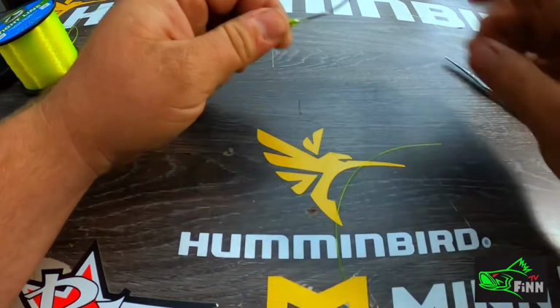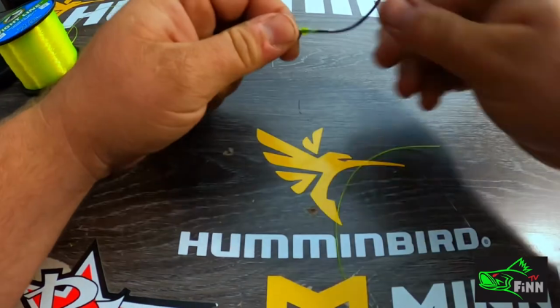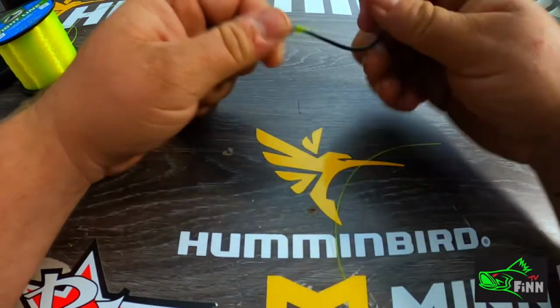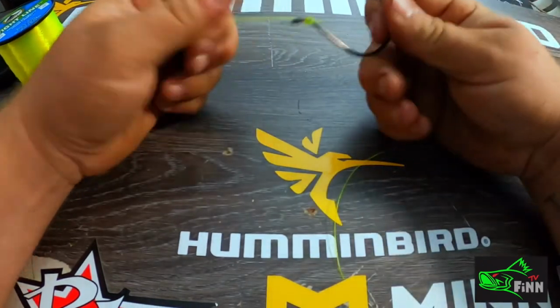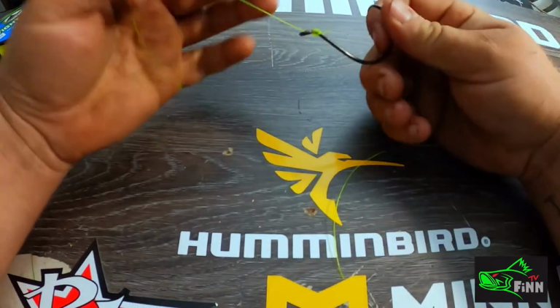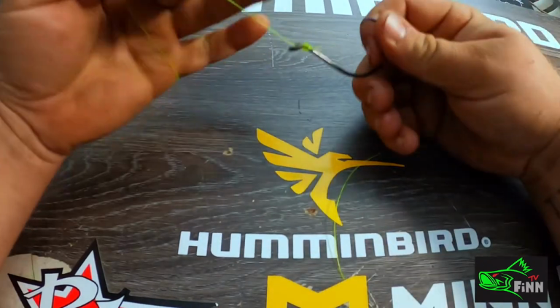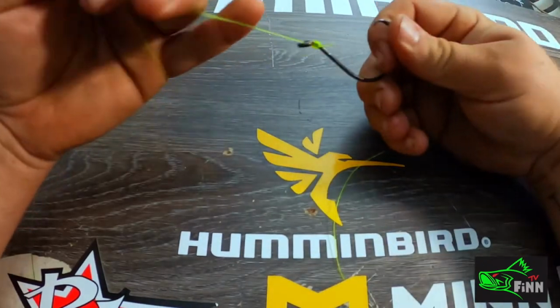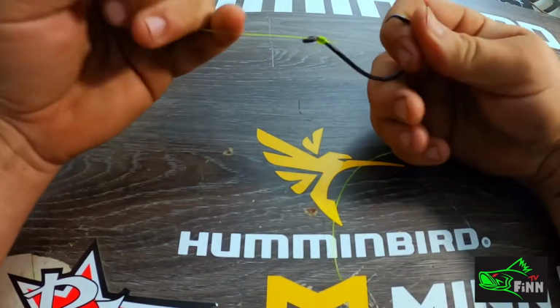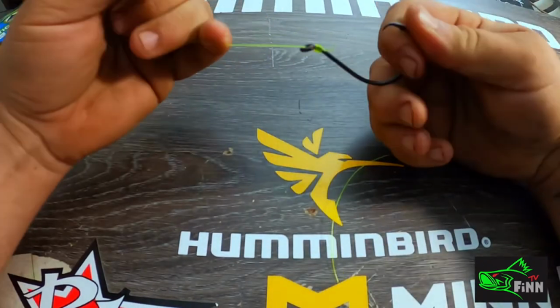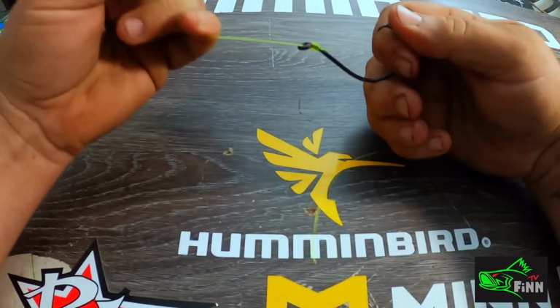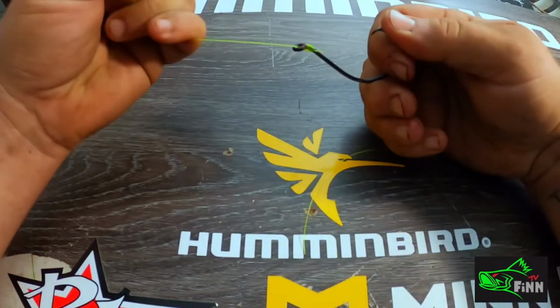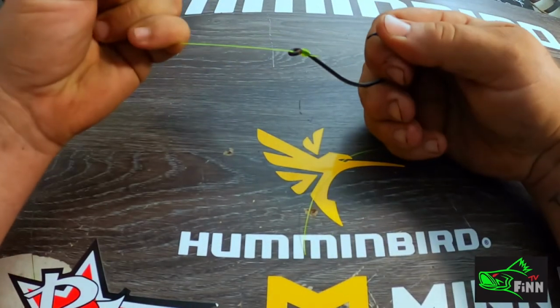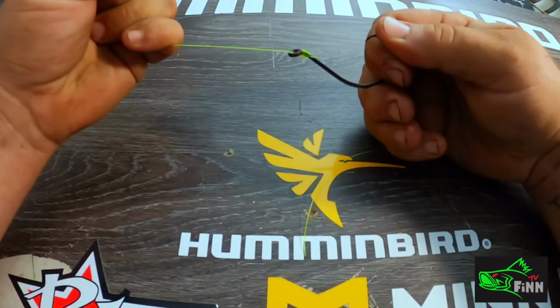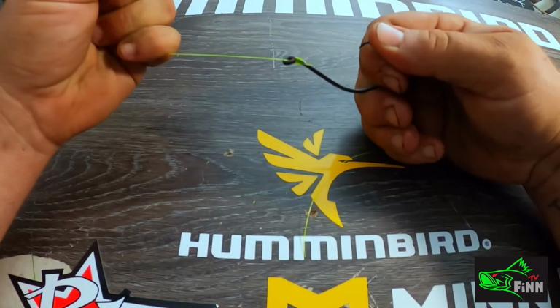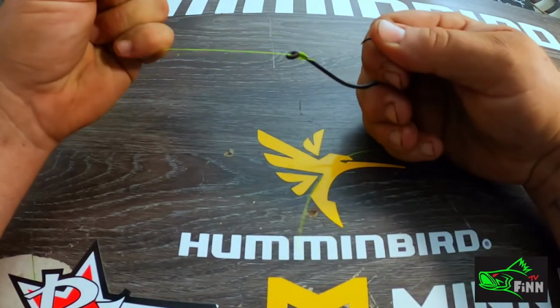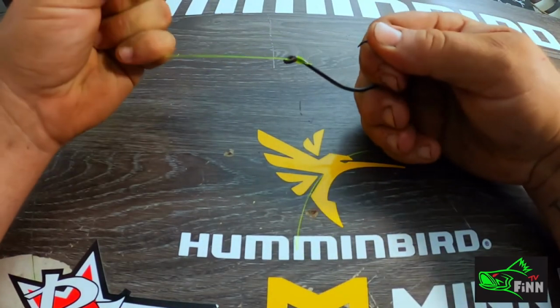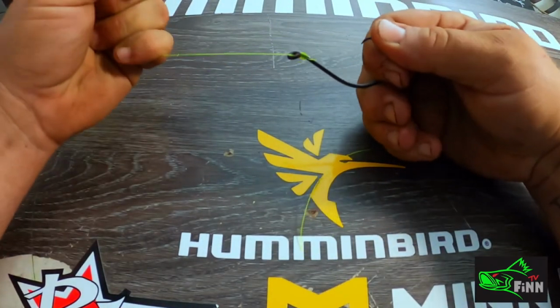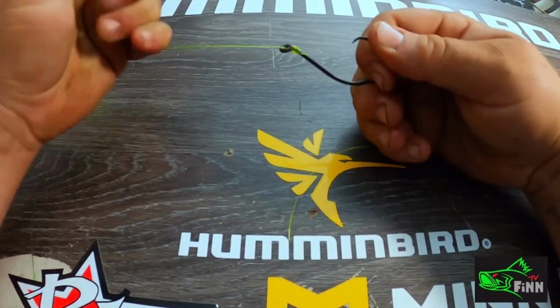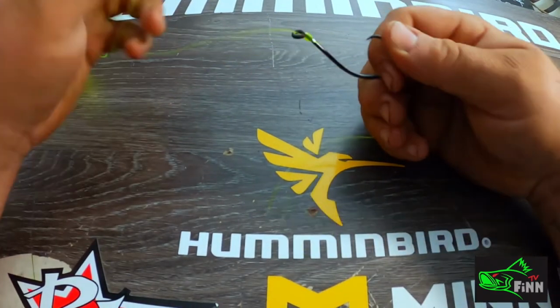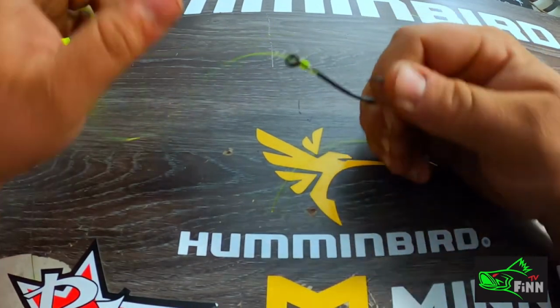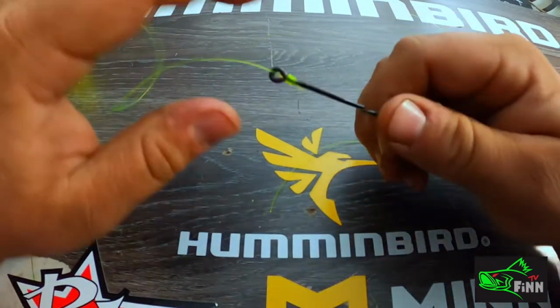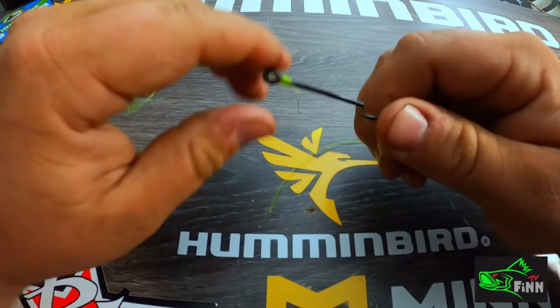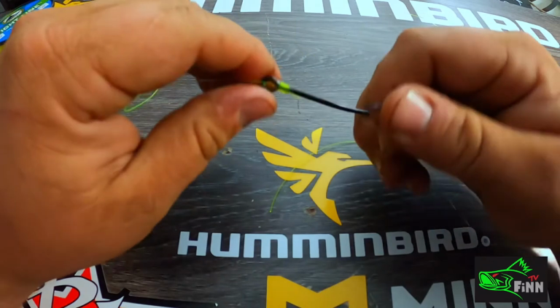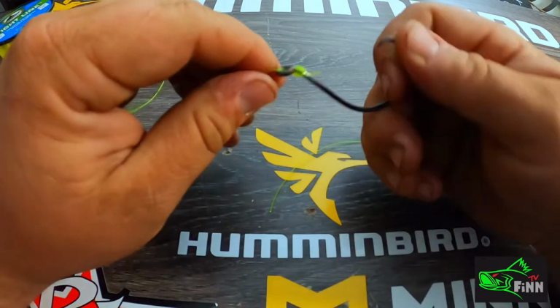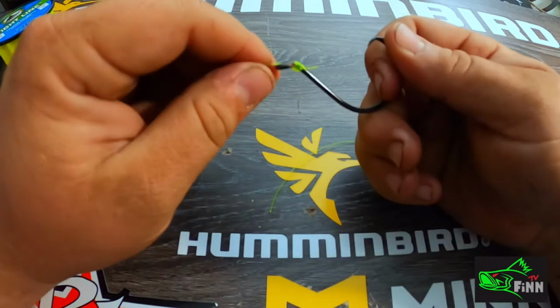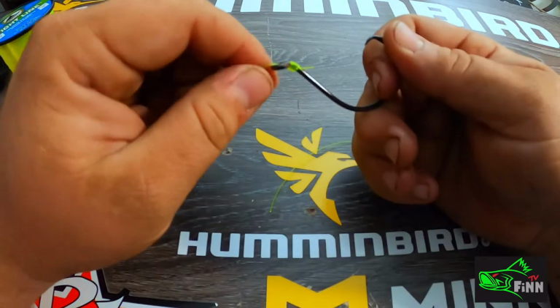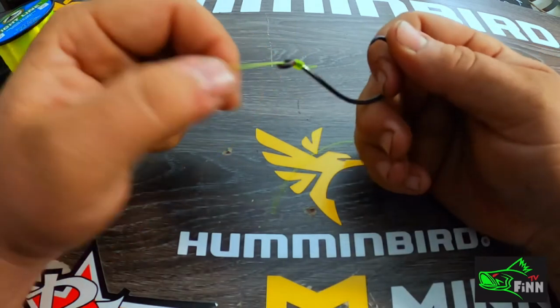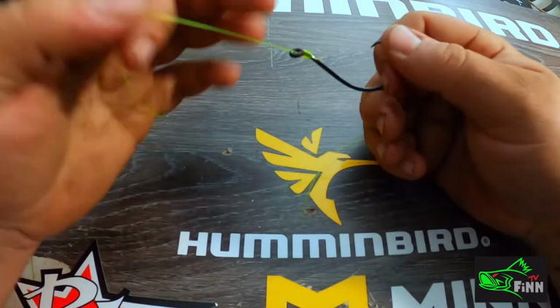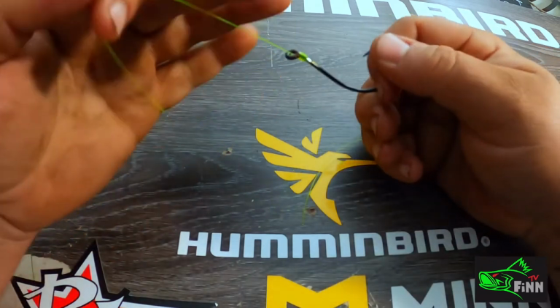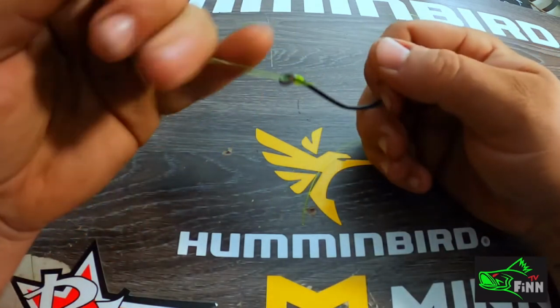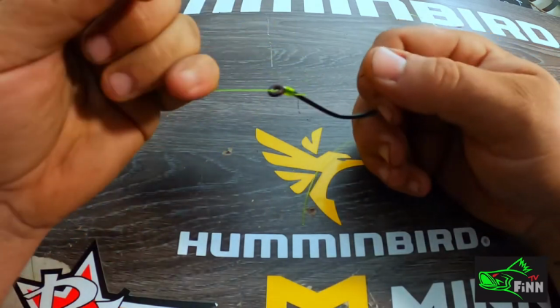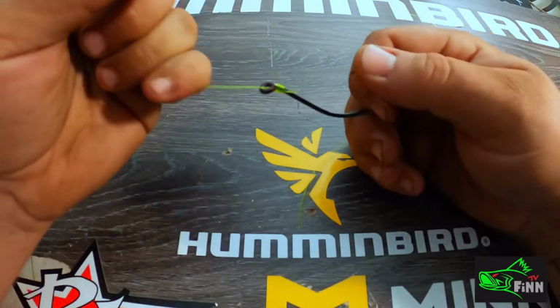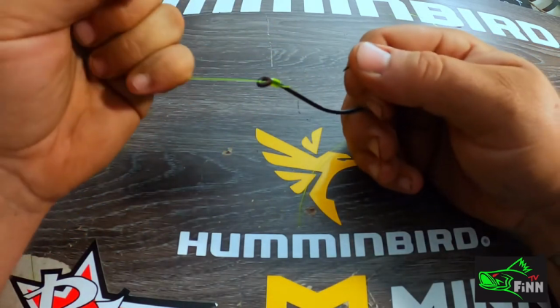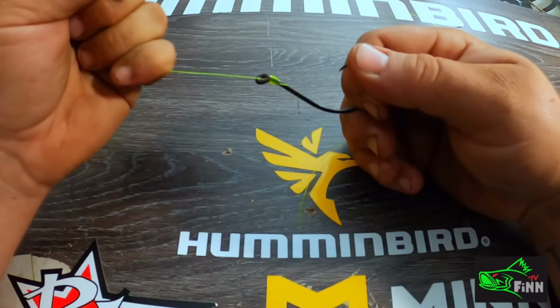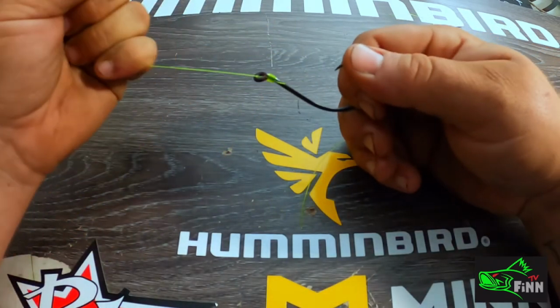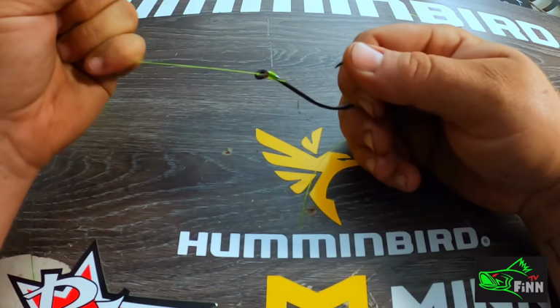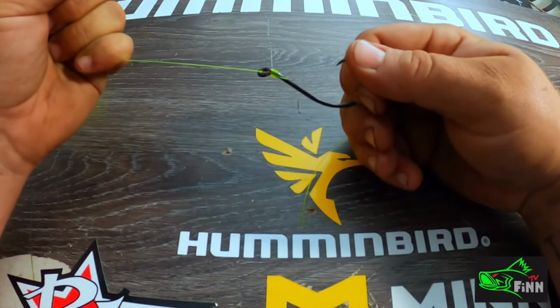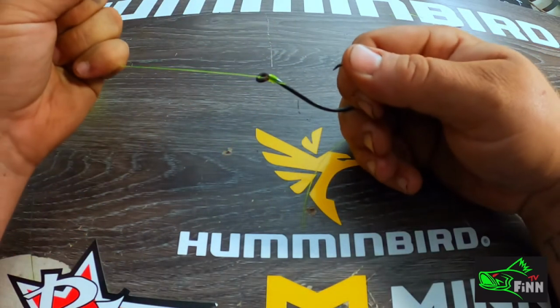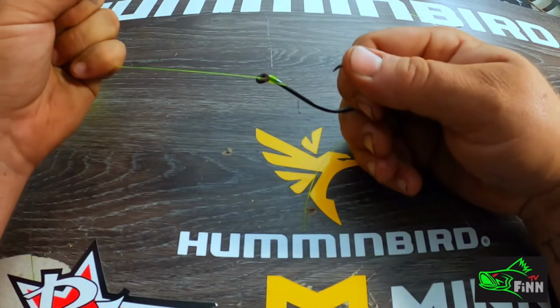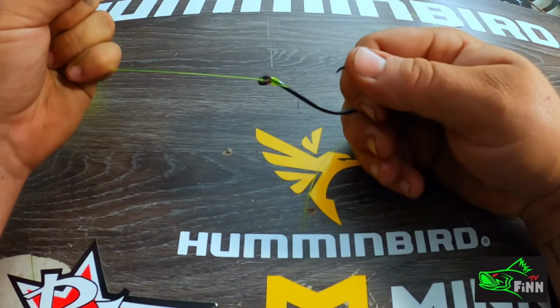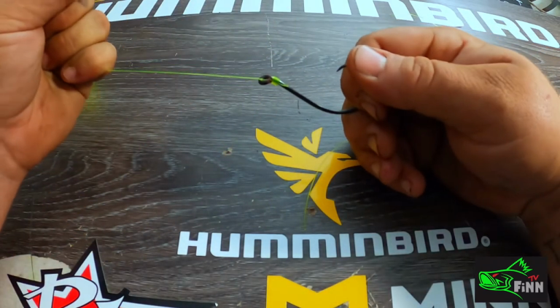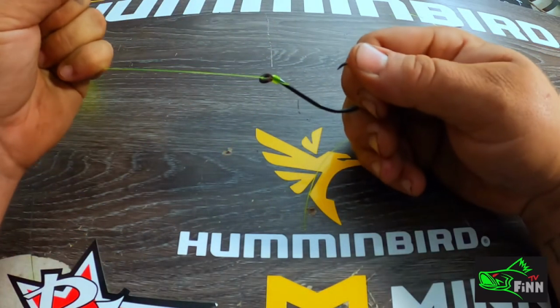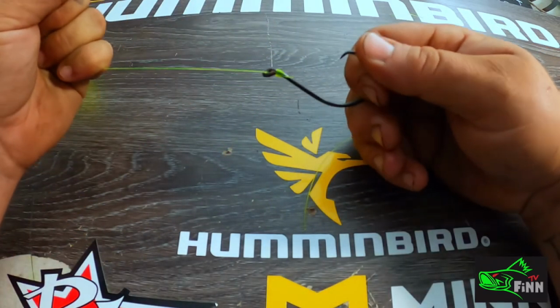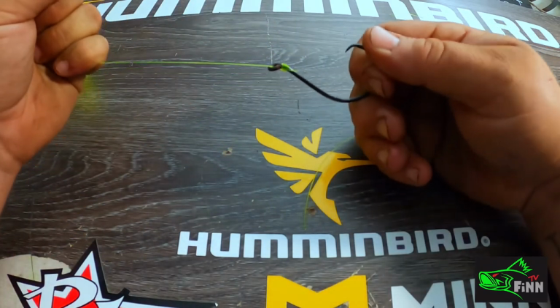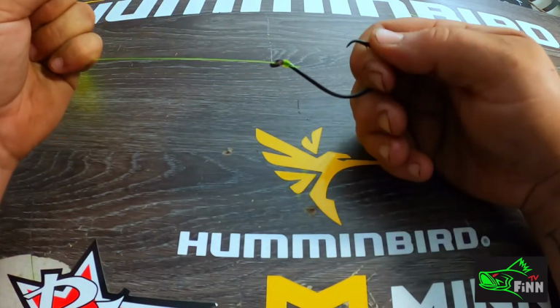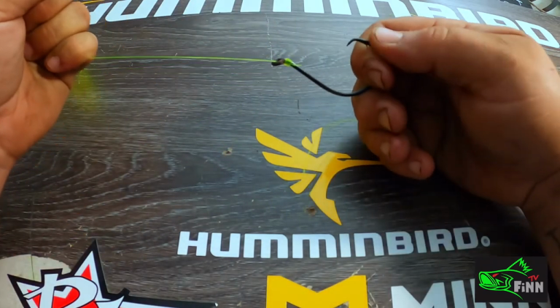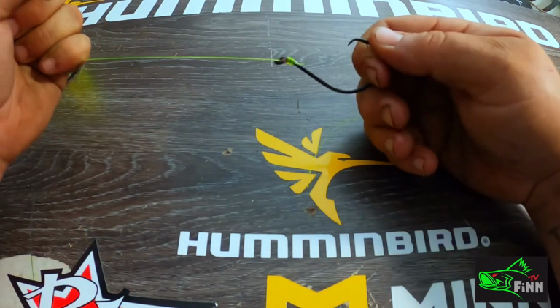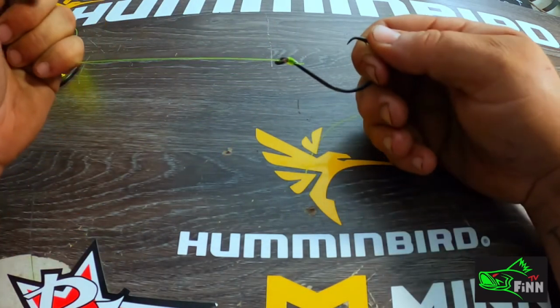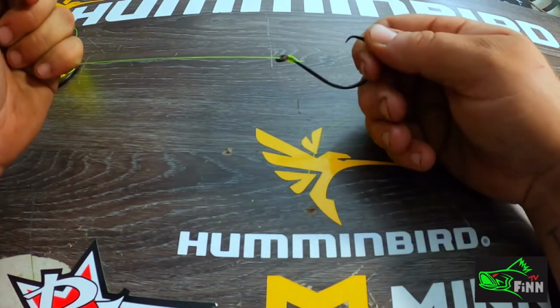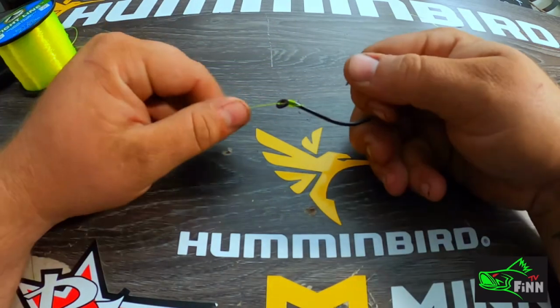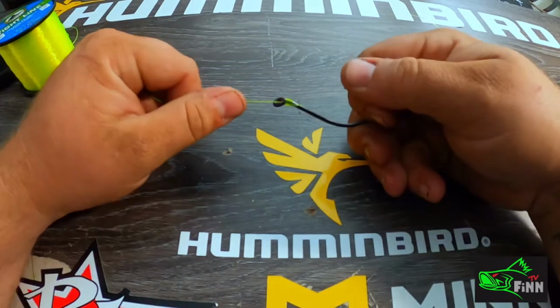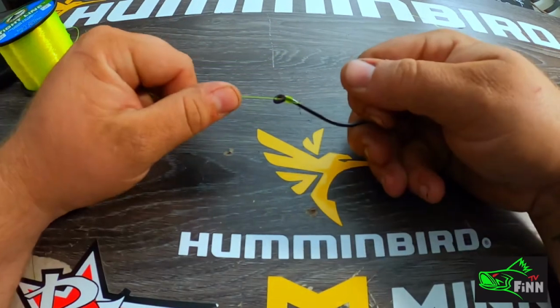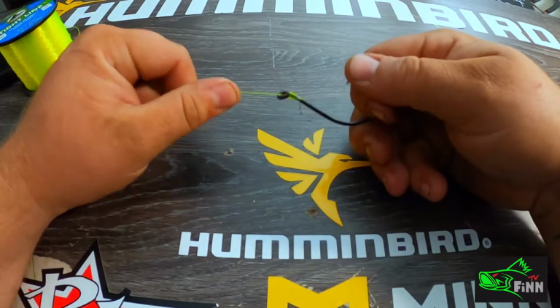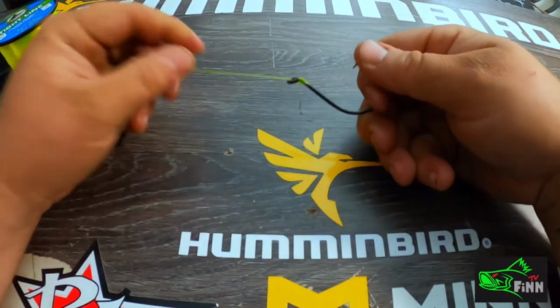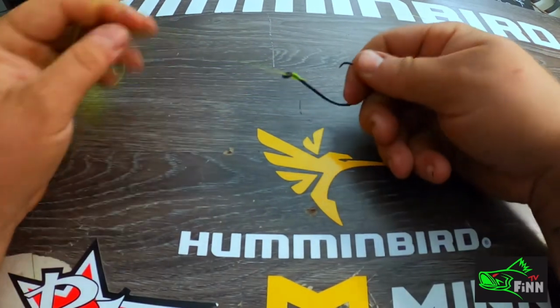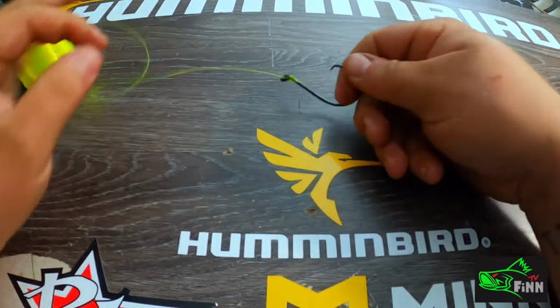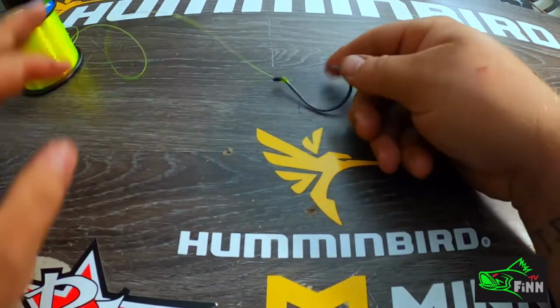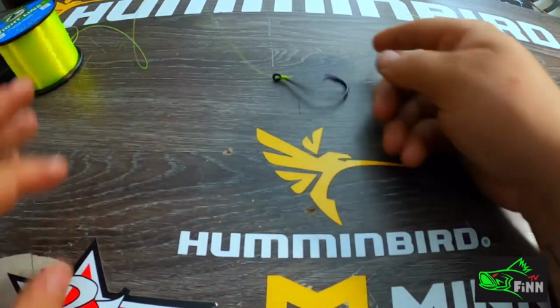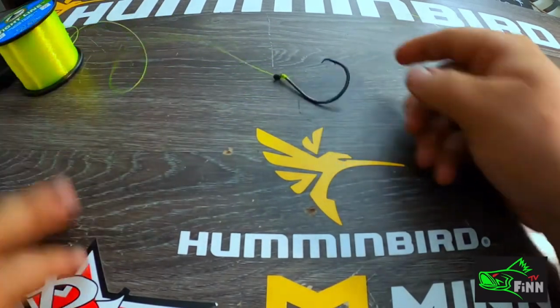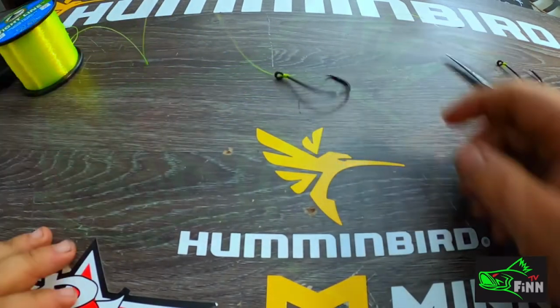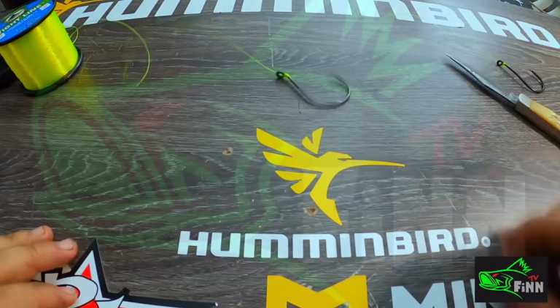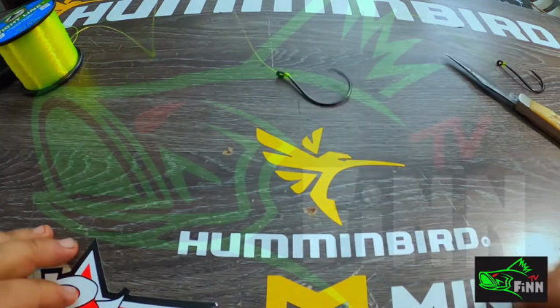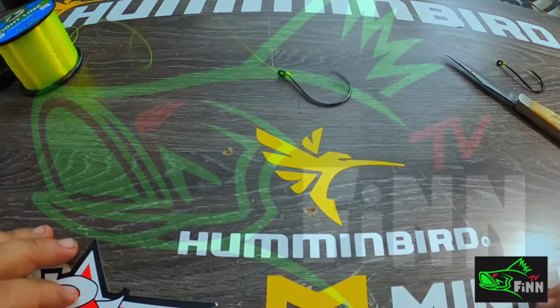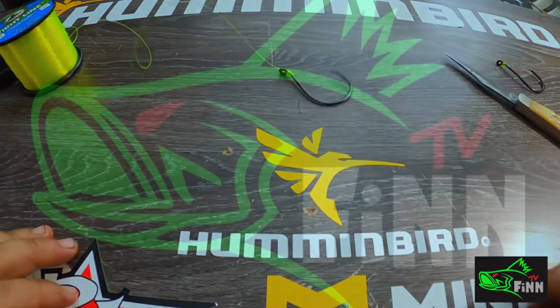And that's it — you ain't gonna hardly pull that loose. Appreciate y'all guys for watching.